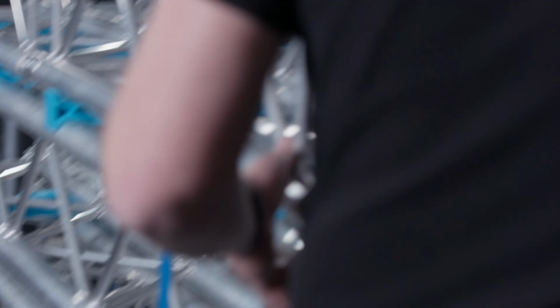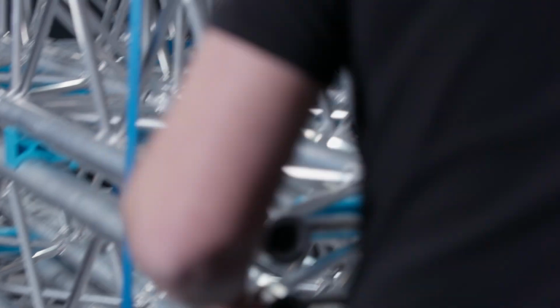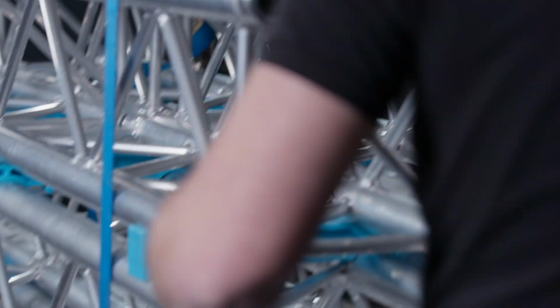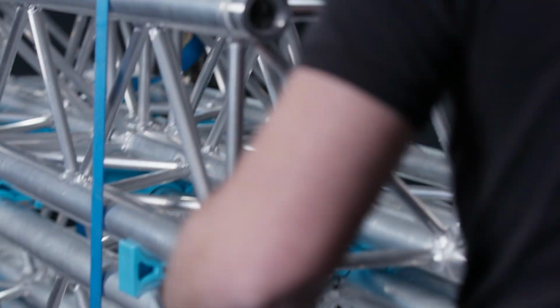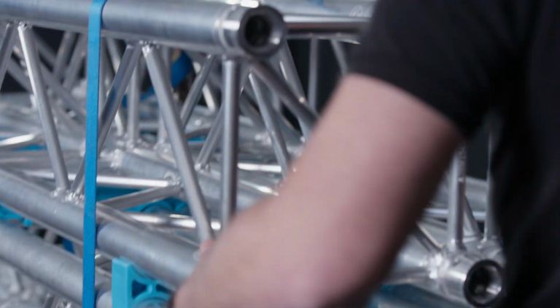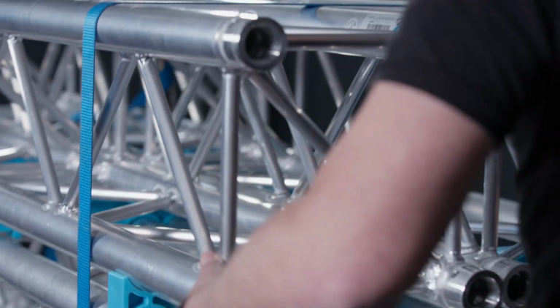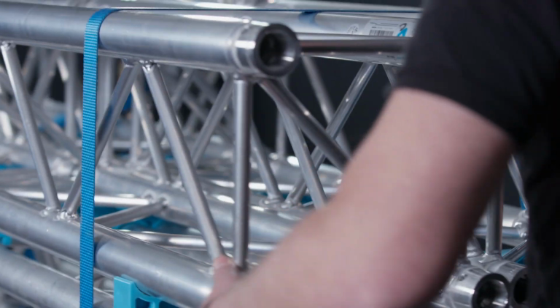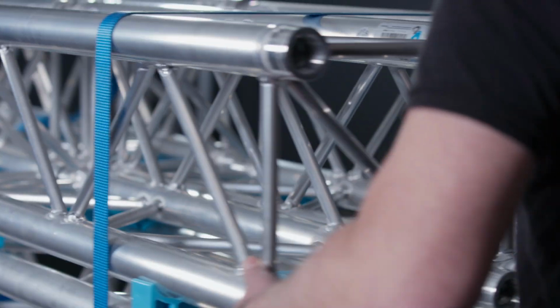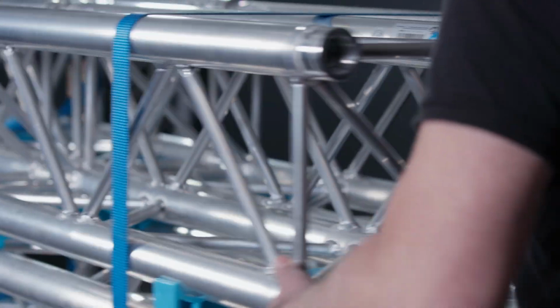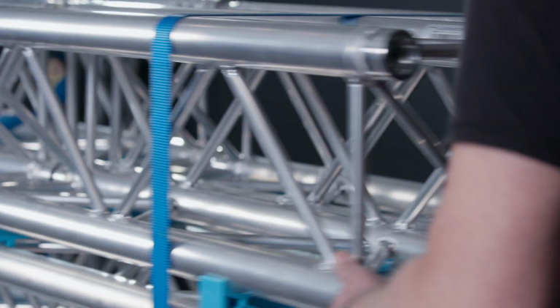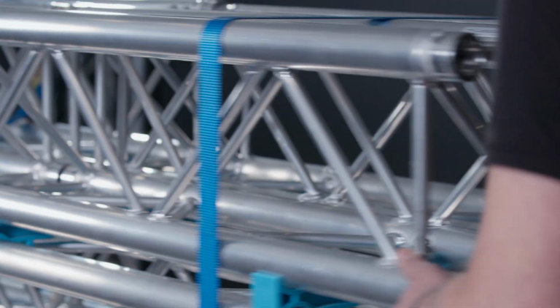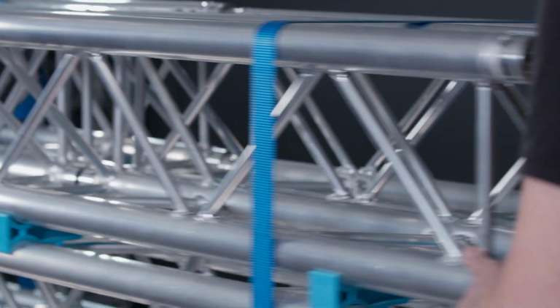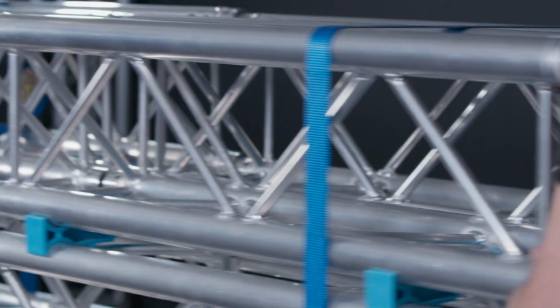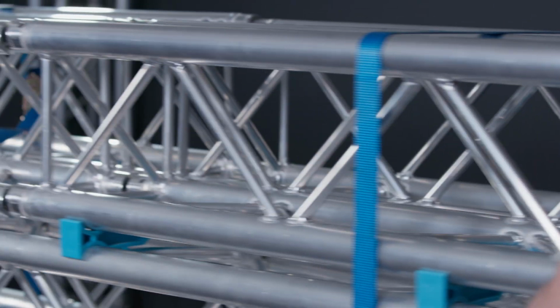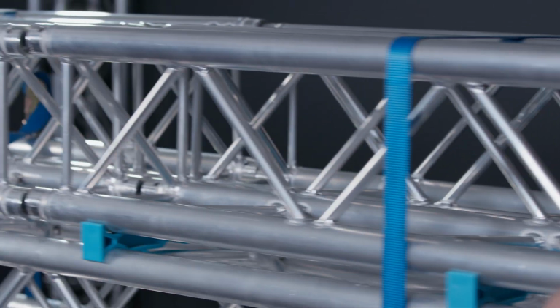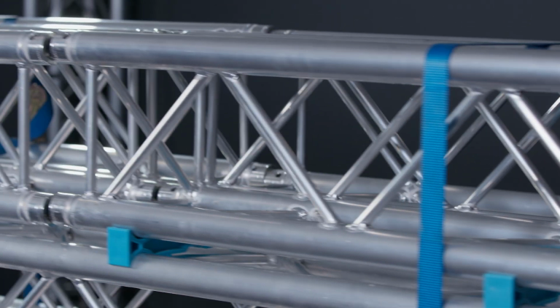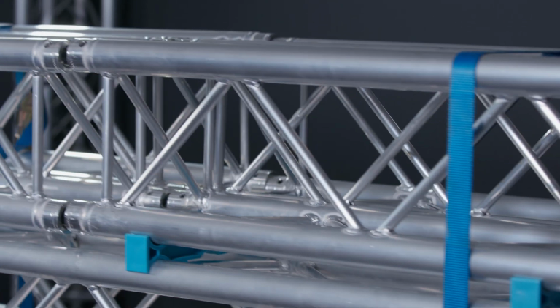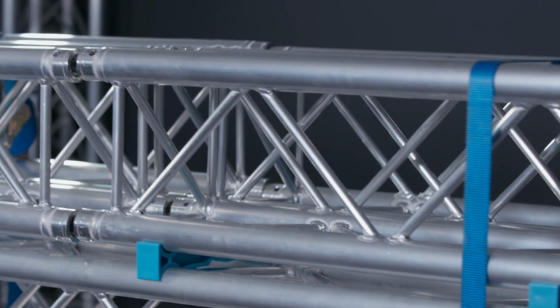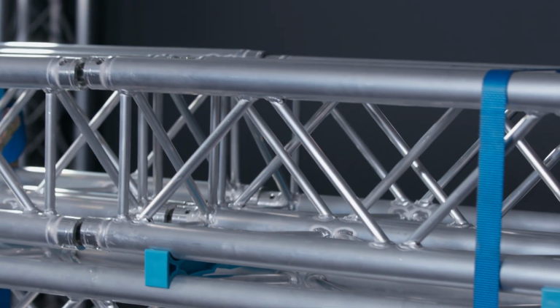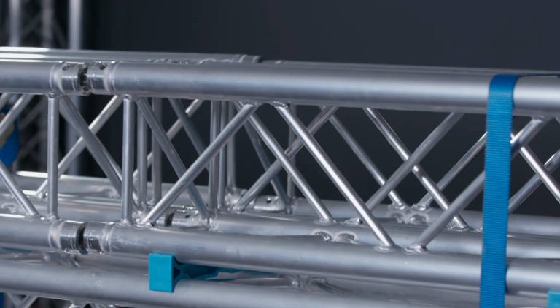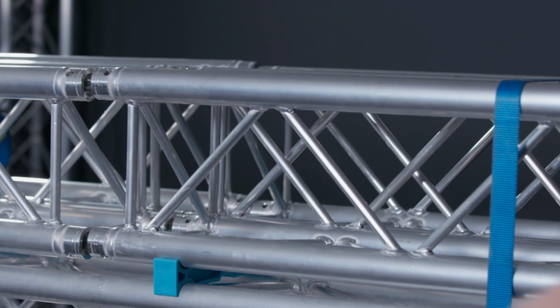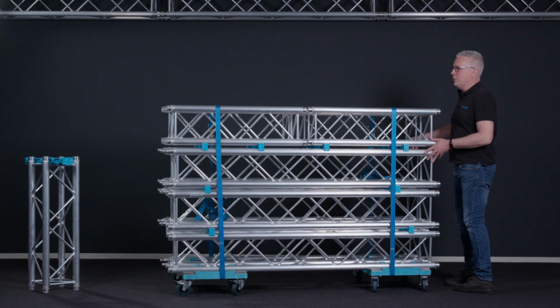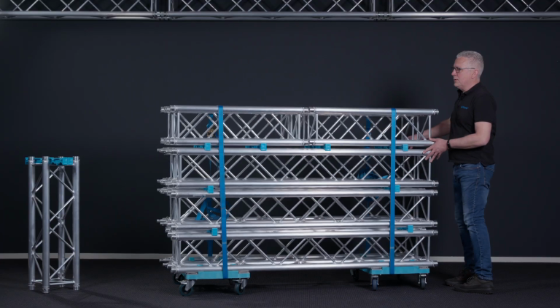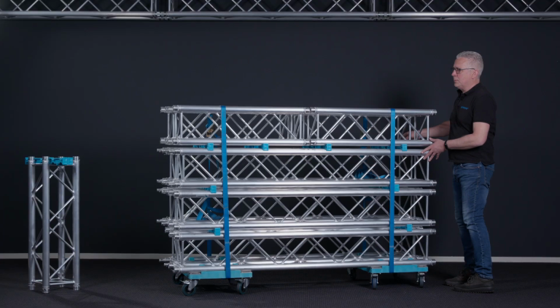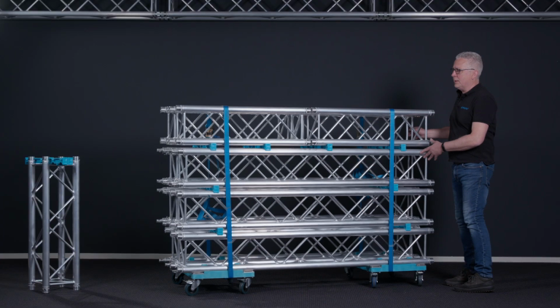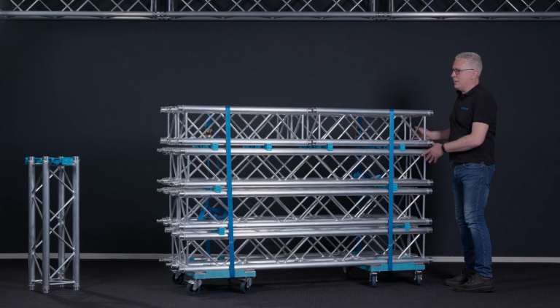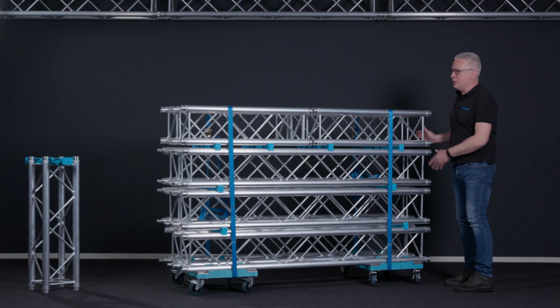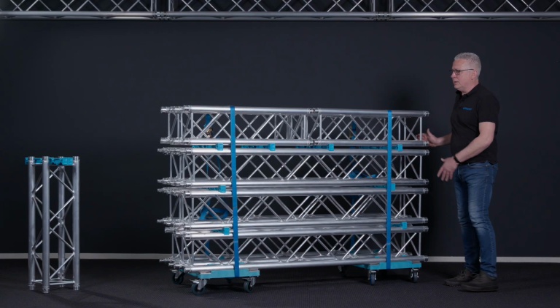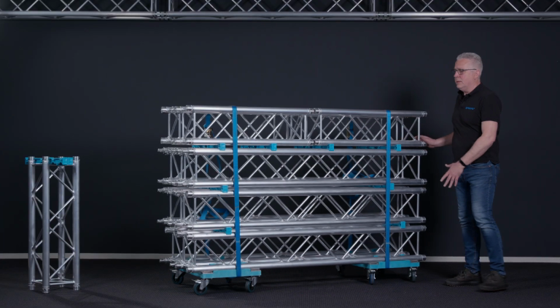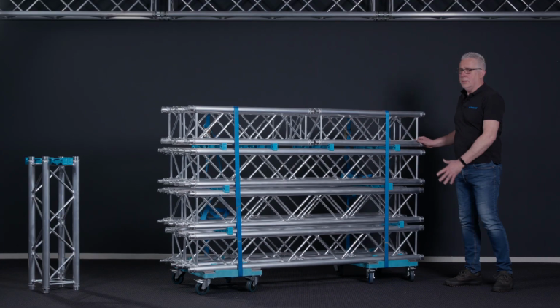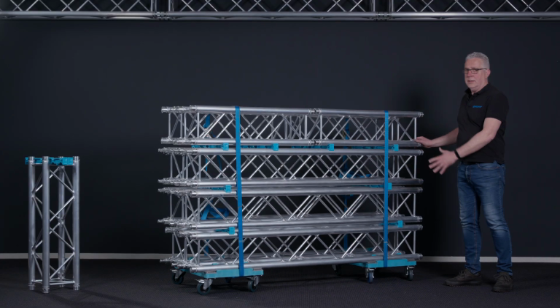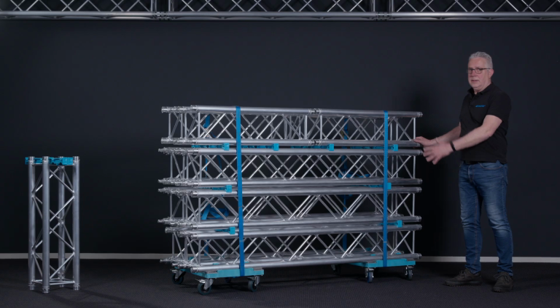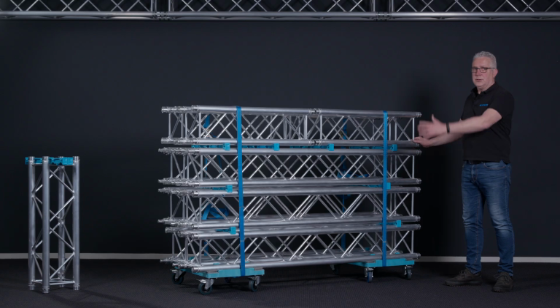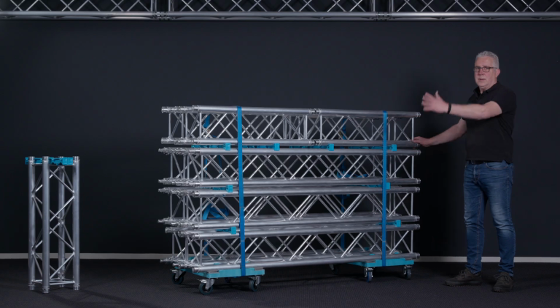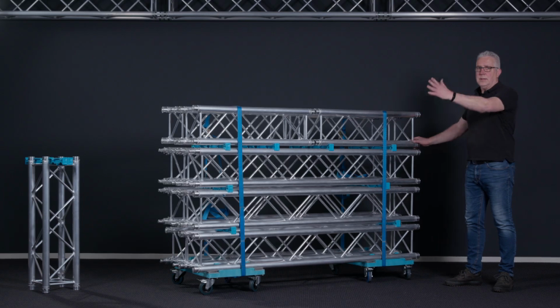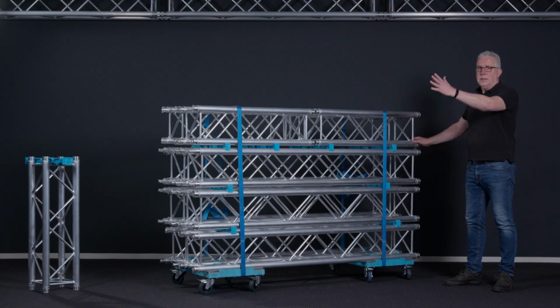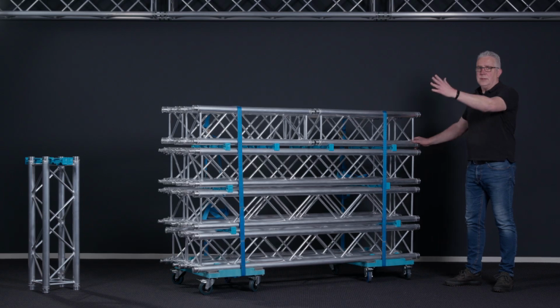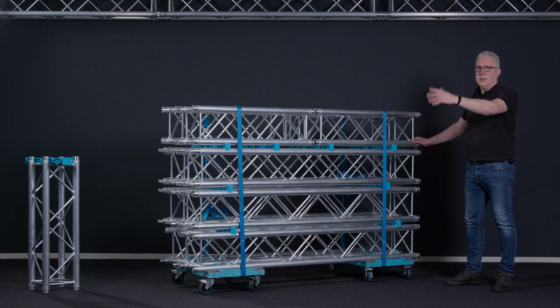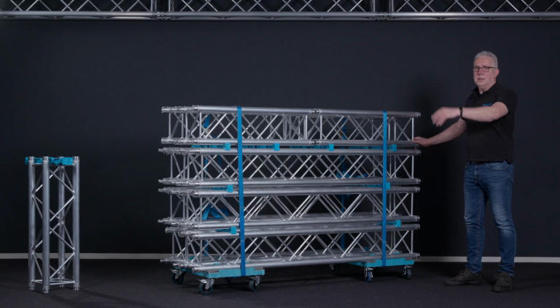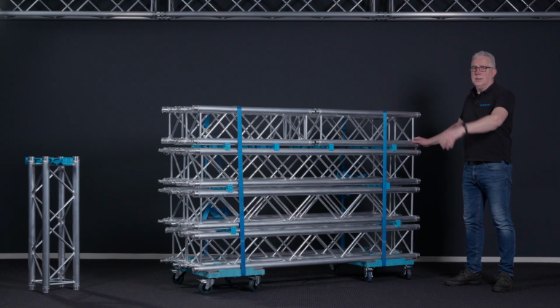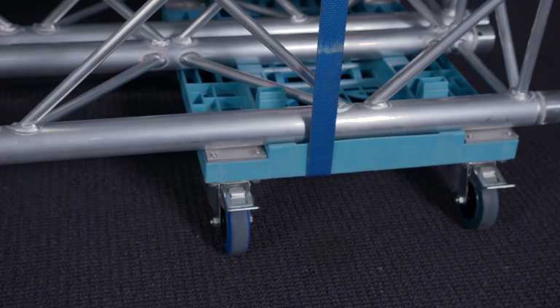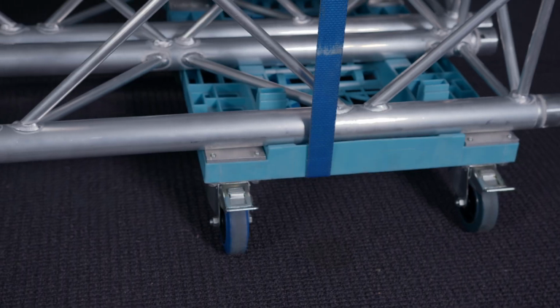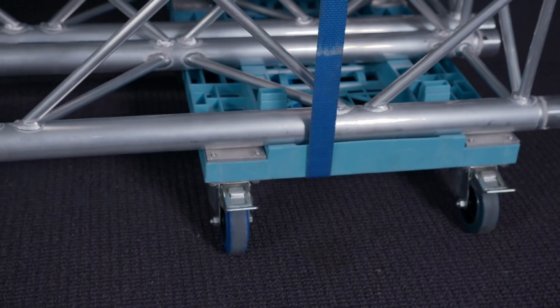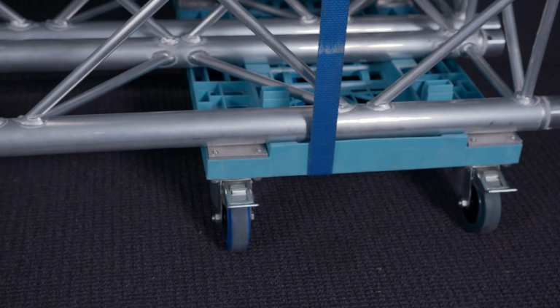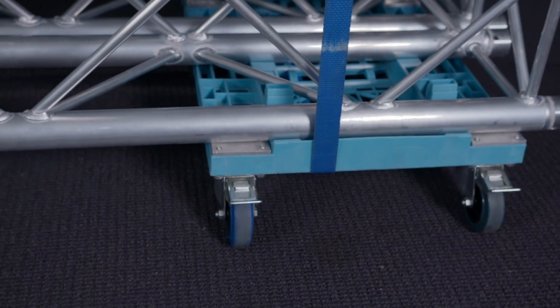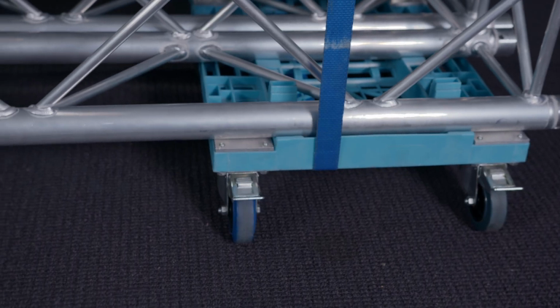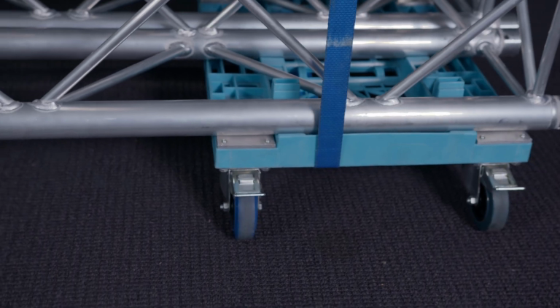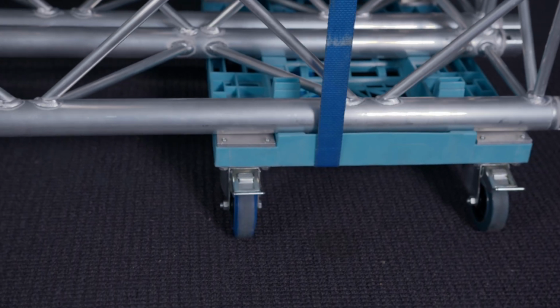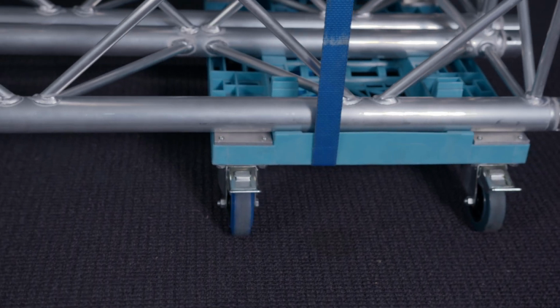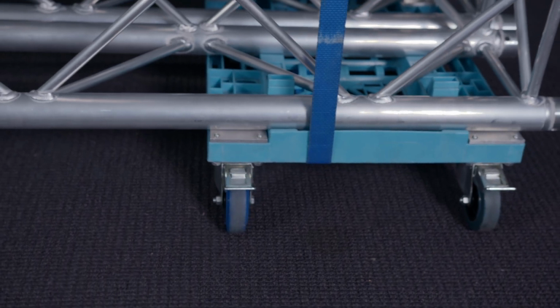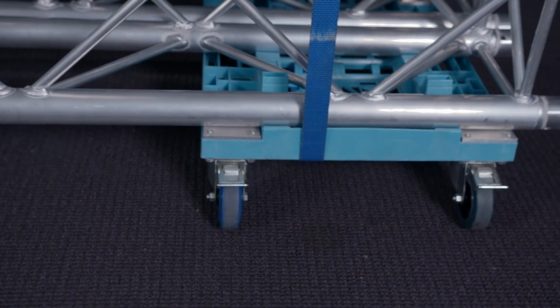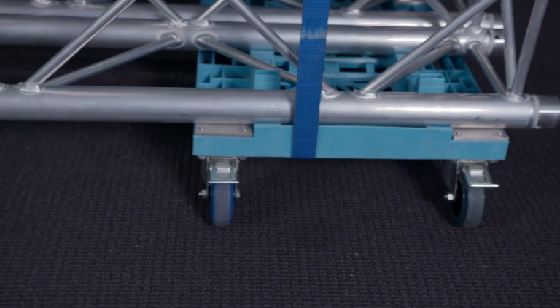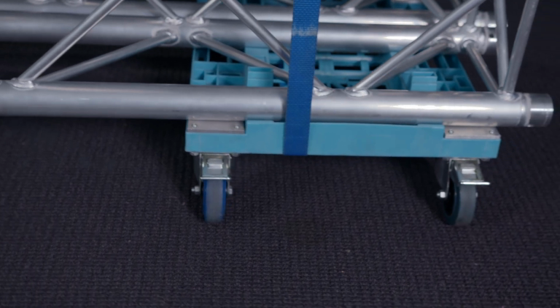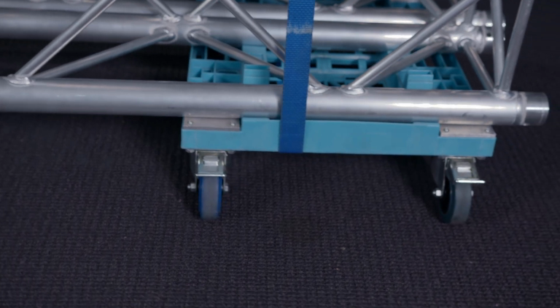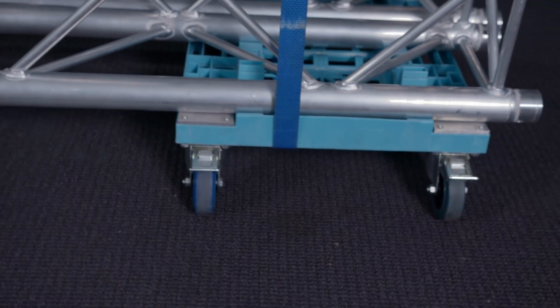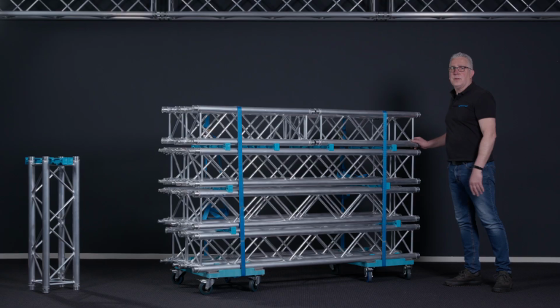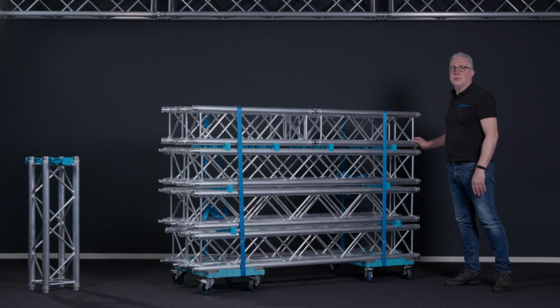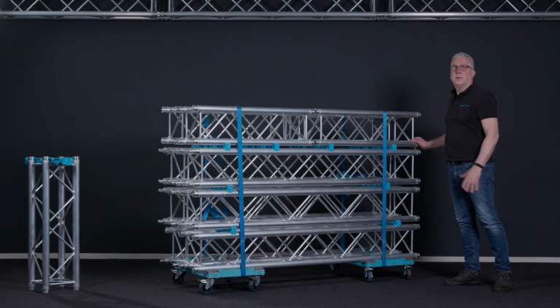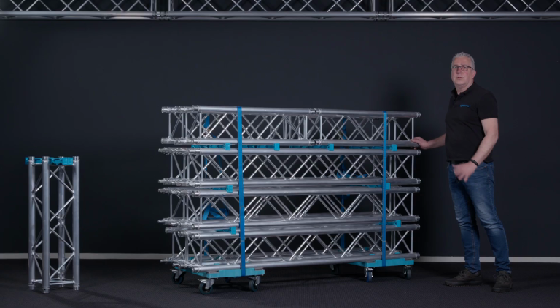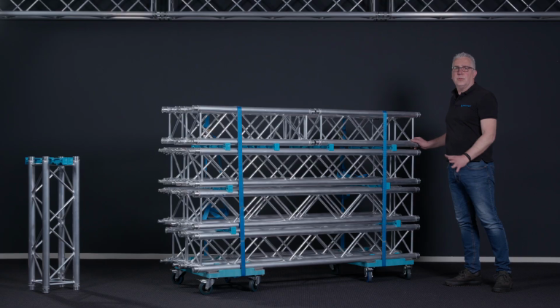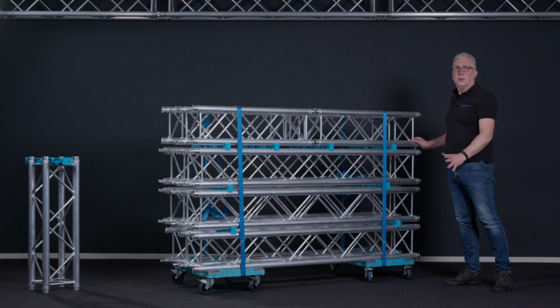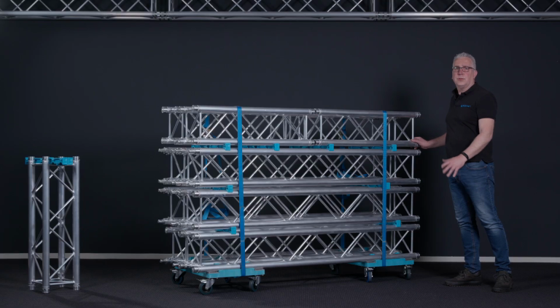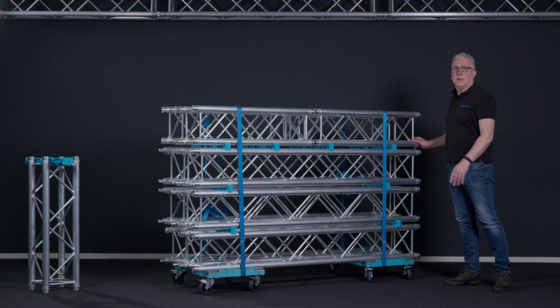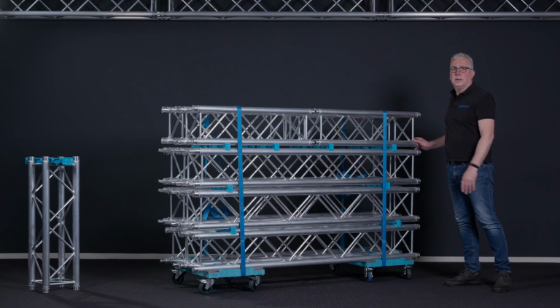Having done that, you're completely ready for transportation and it's quite easy to roll the whole stack of truss to your truck.